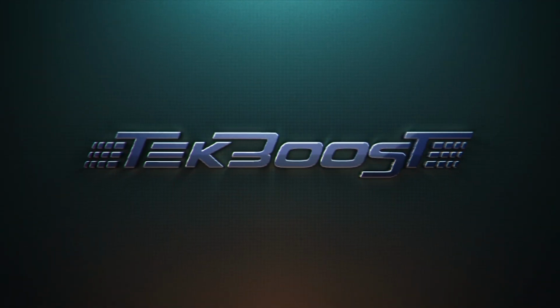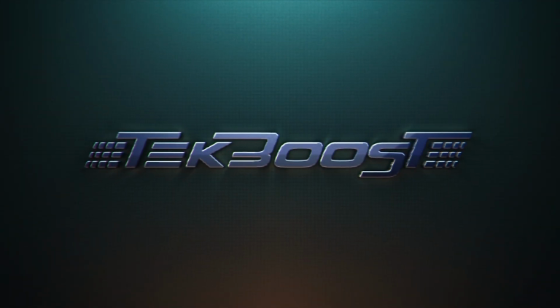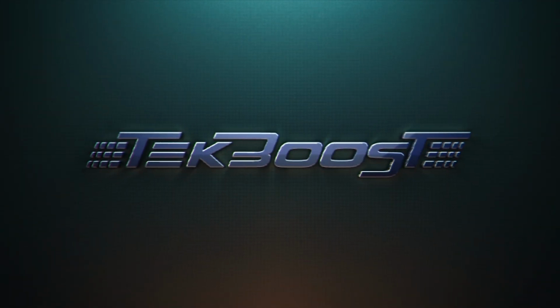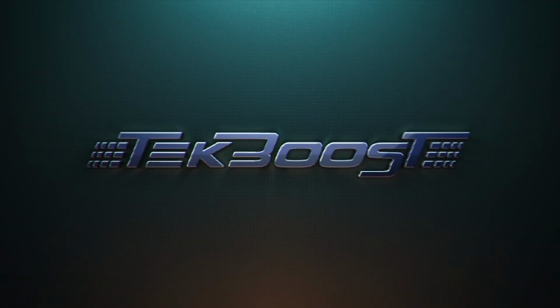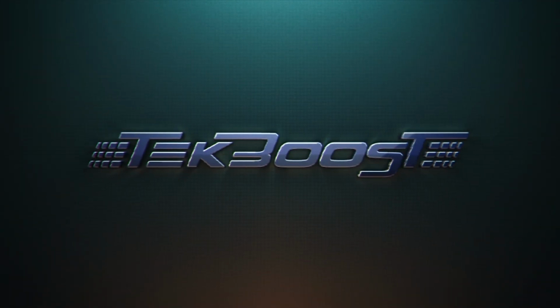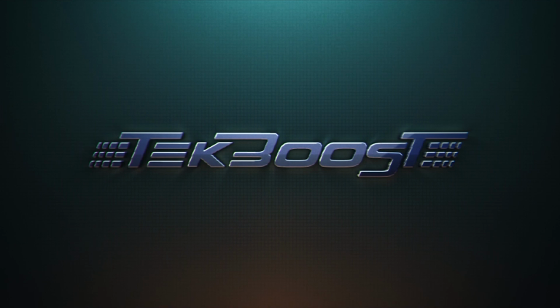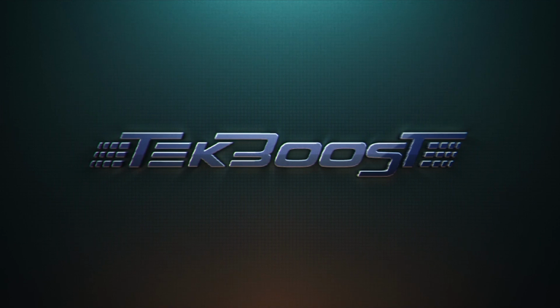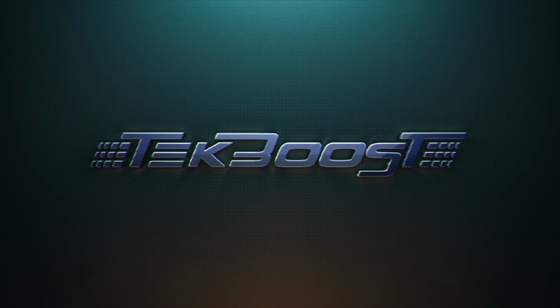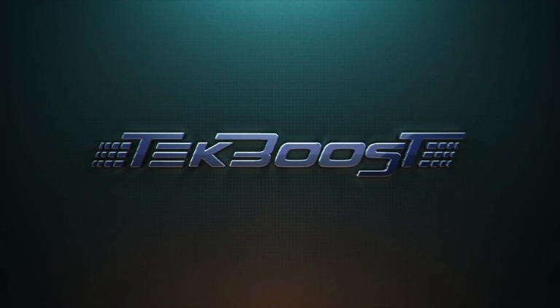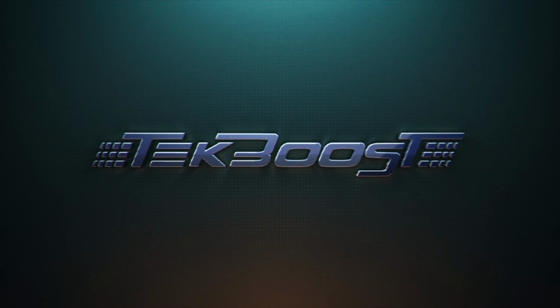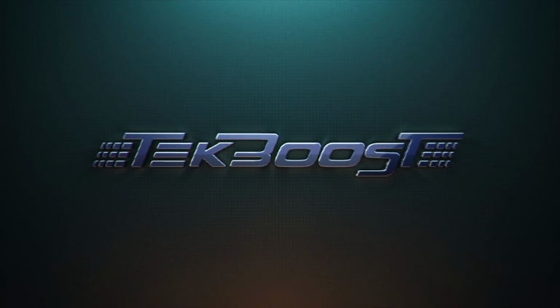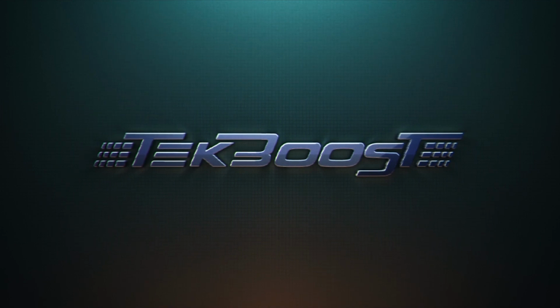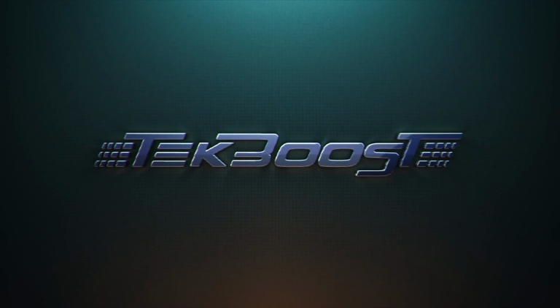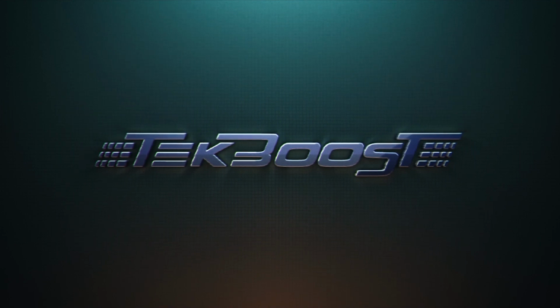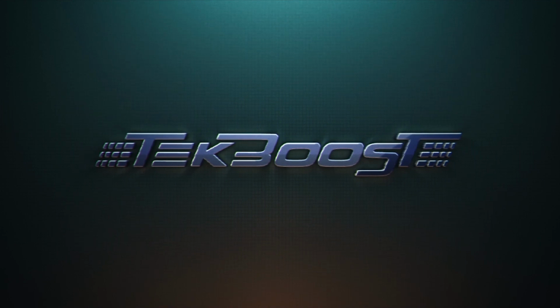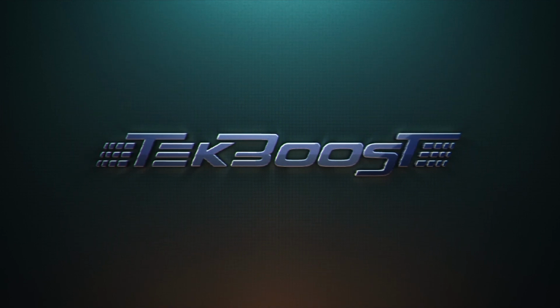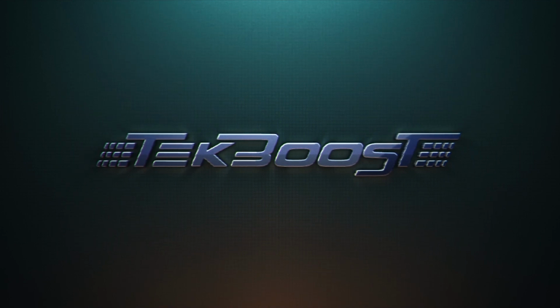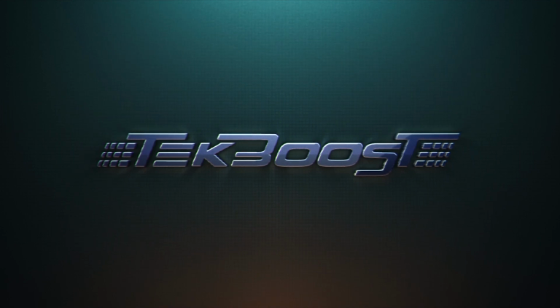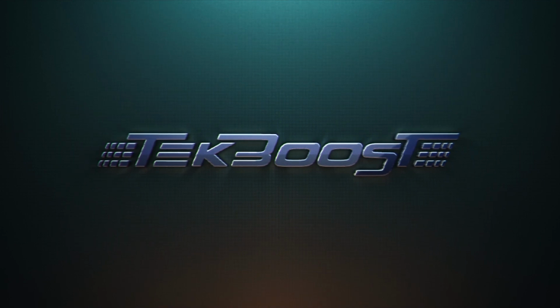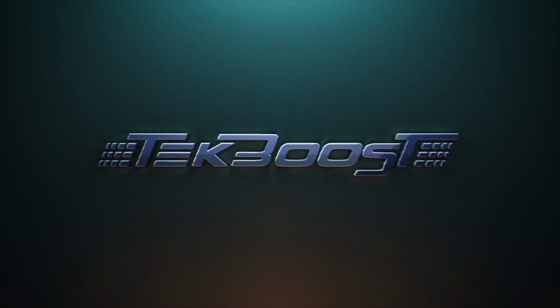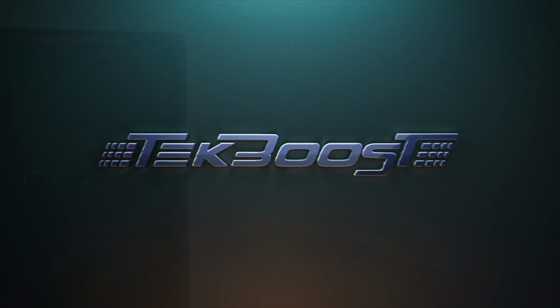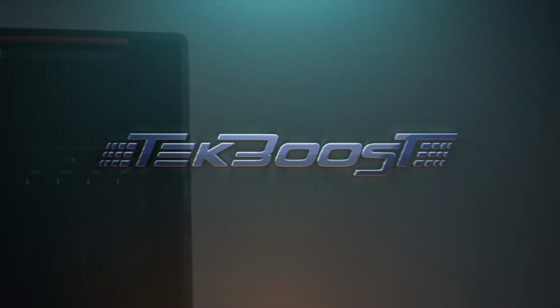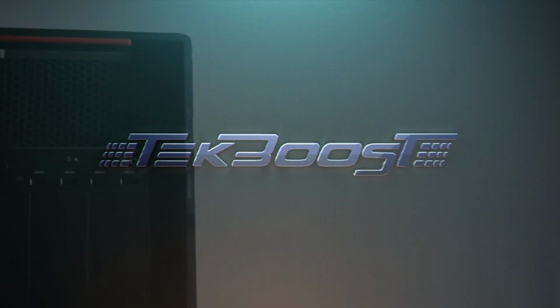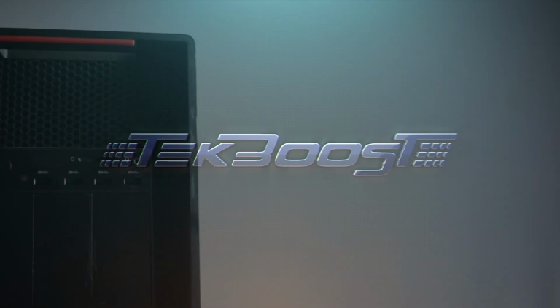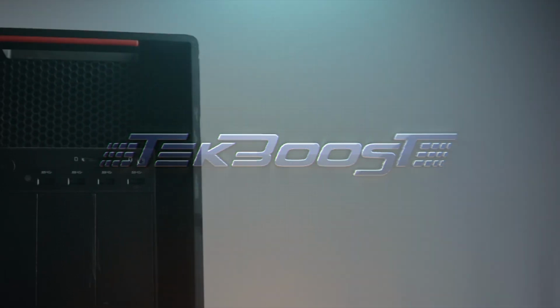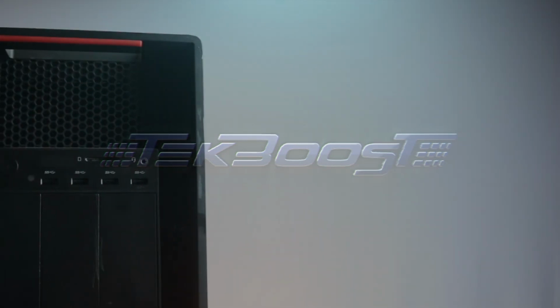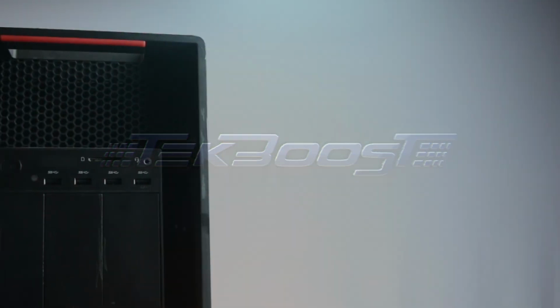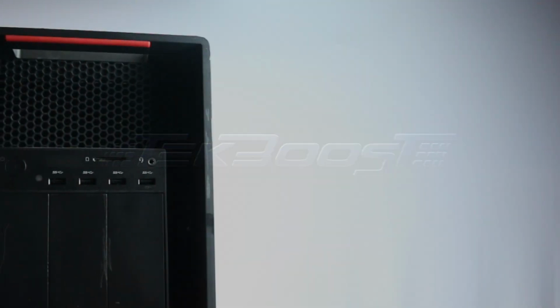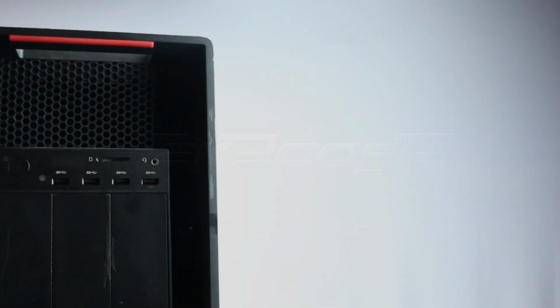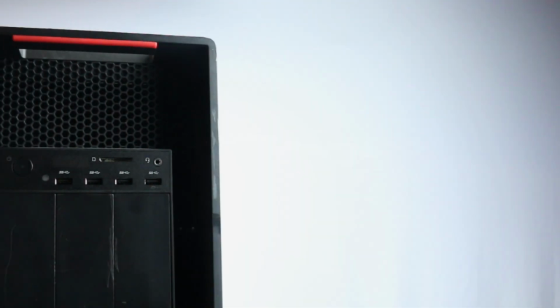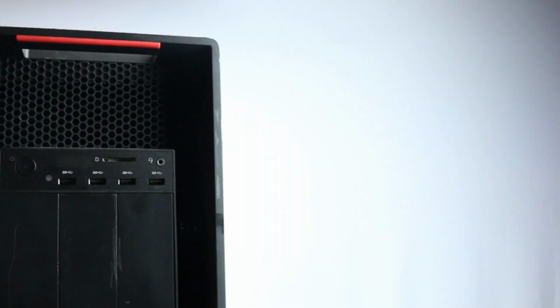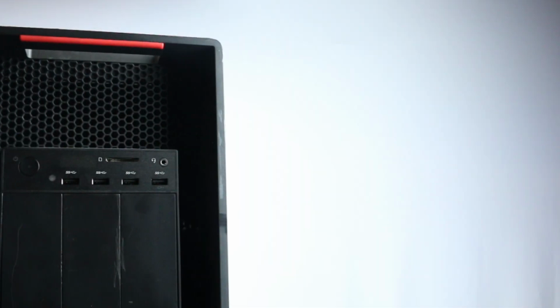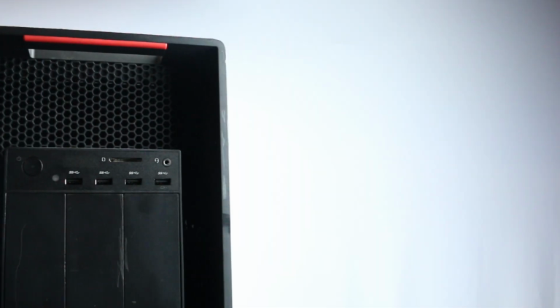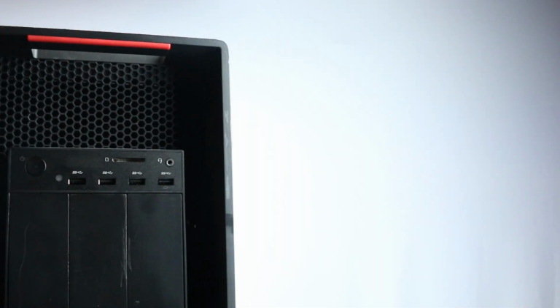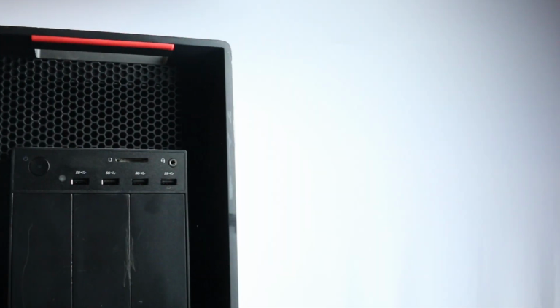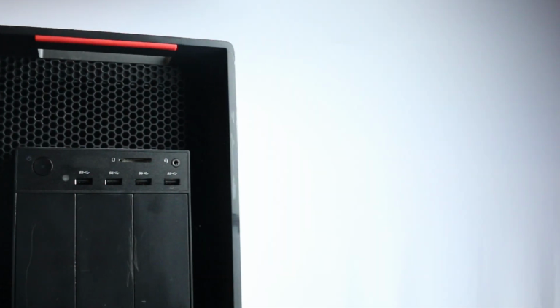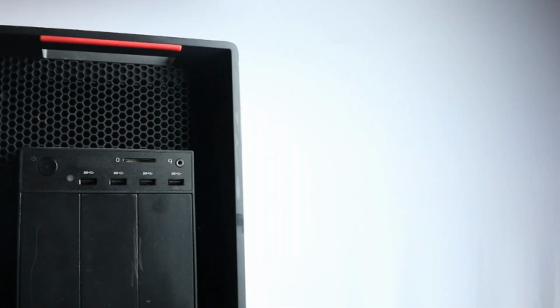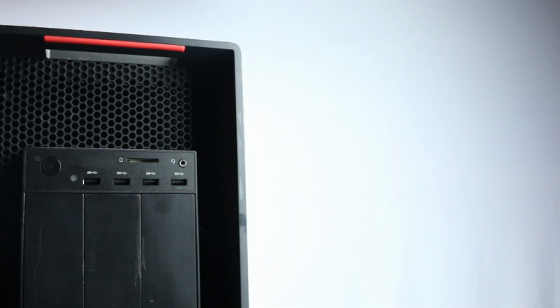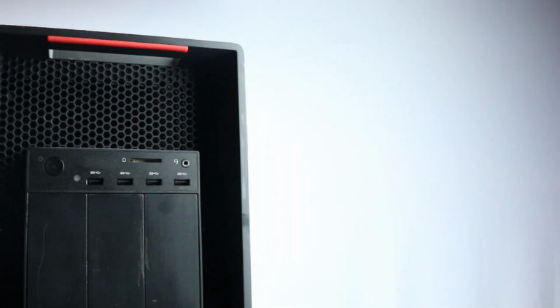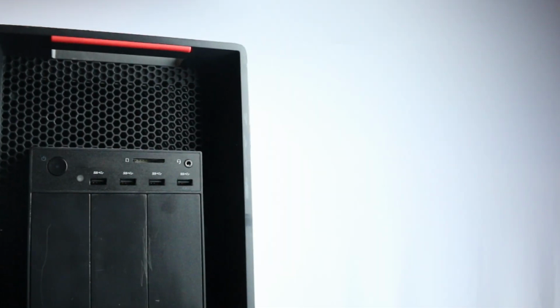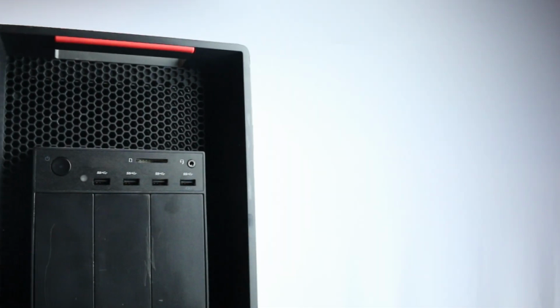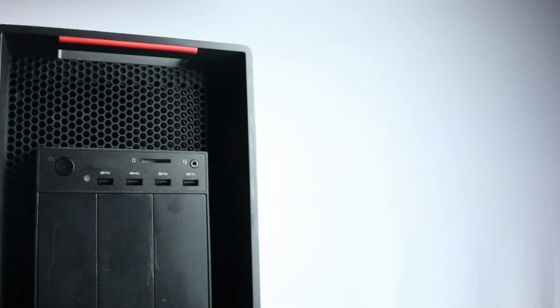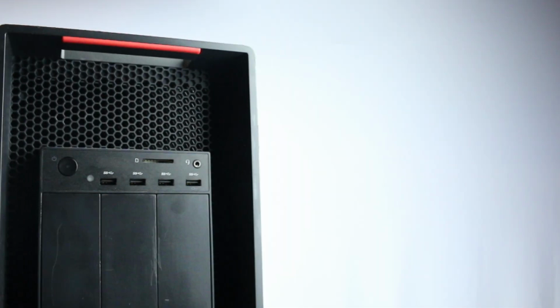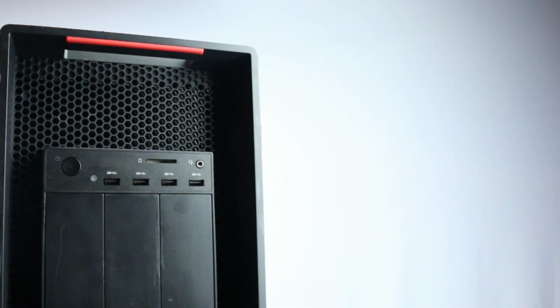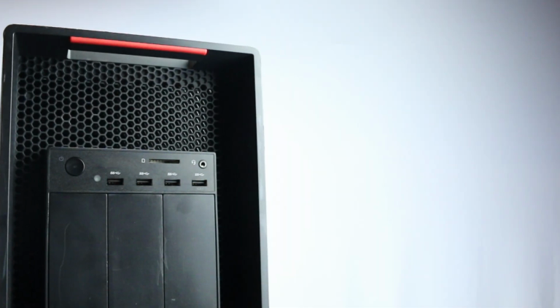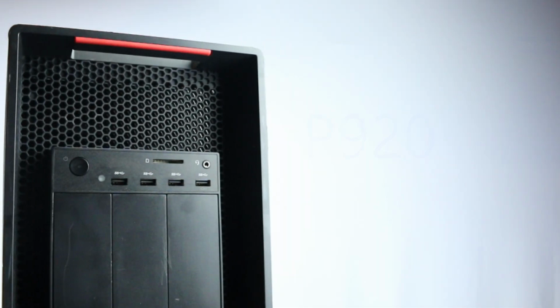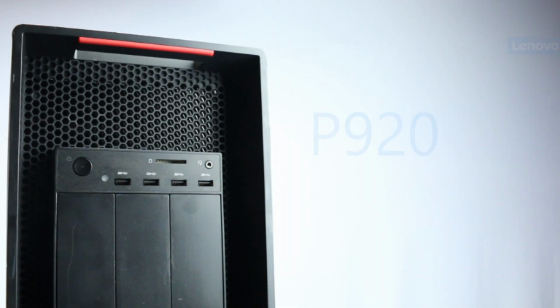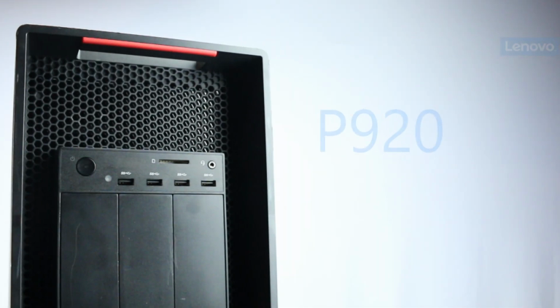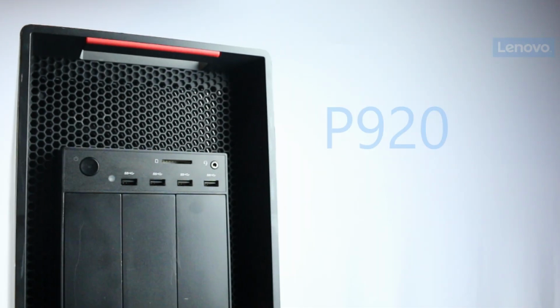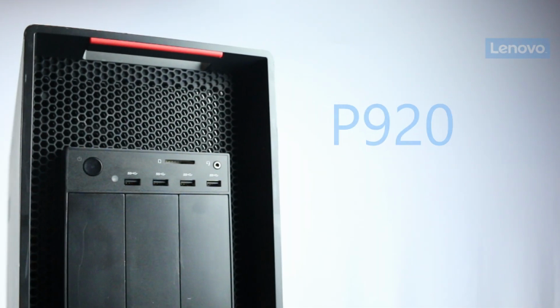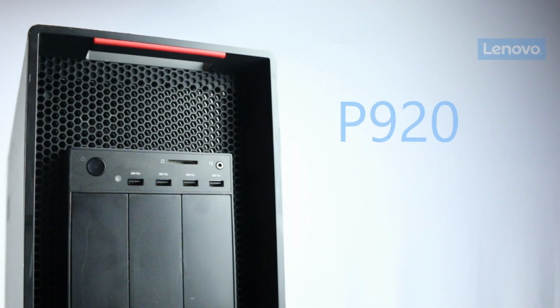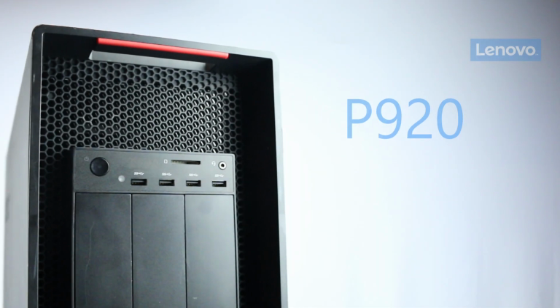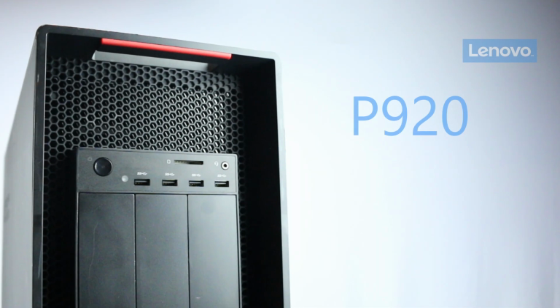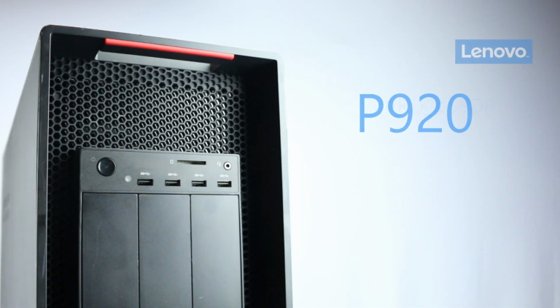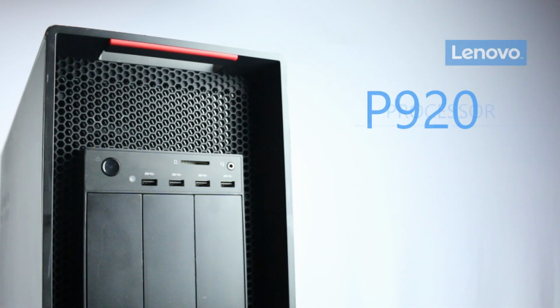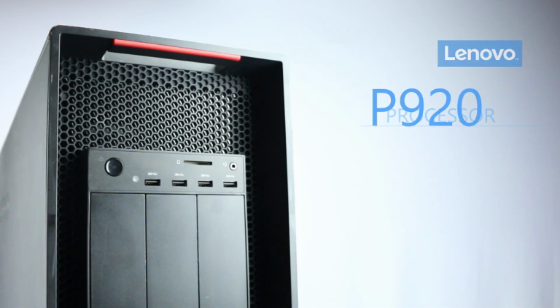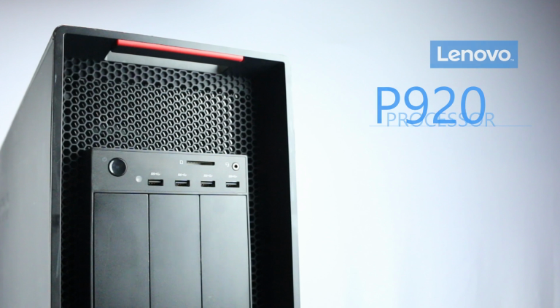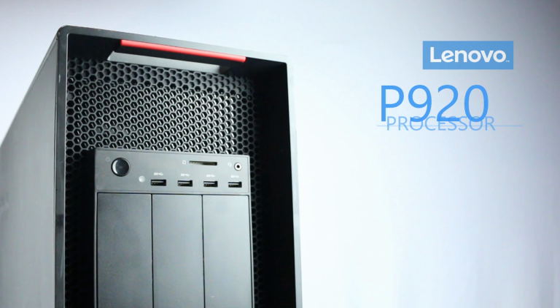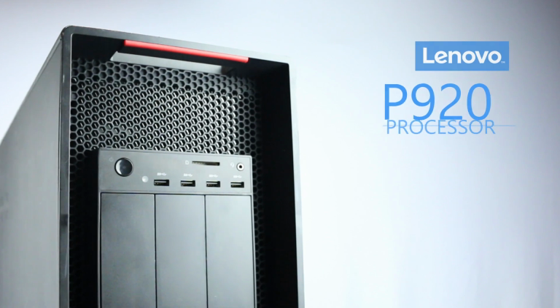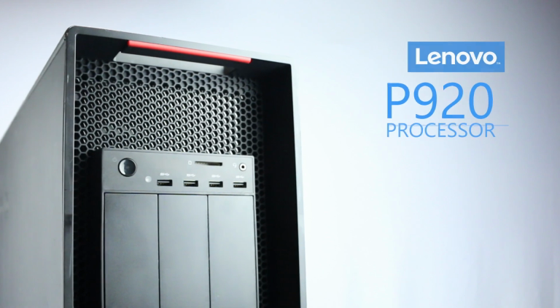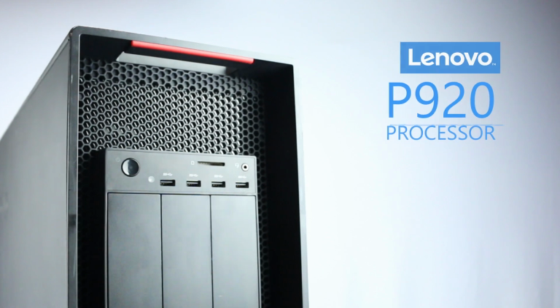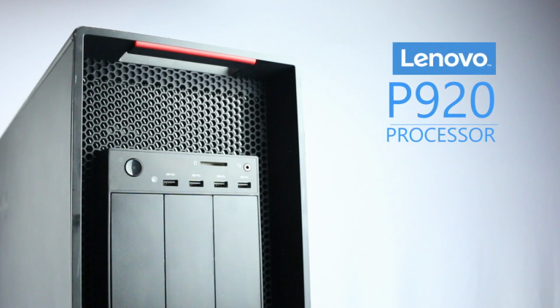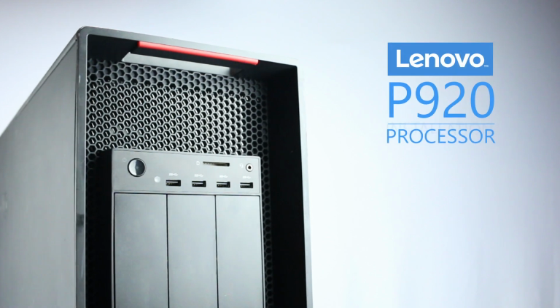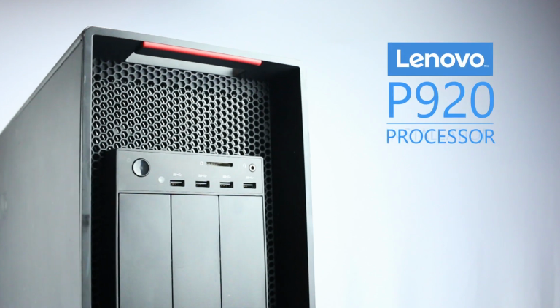Hello, and welcome to TechBoost. Today, I'm going to show you how to install processors into a Lenovo ThinkStation P920.